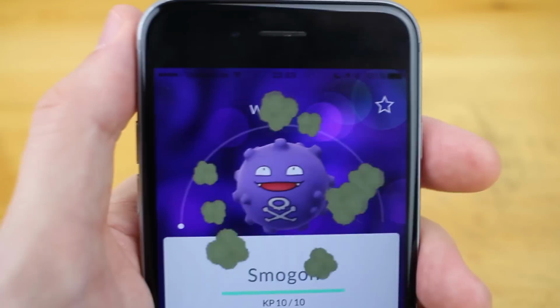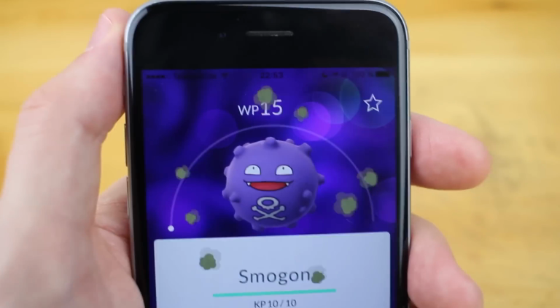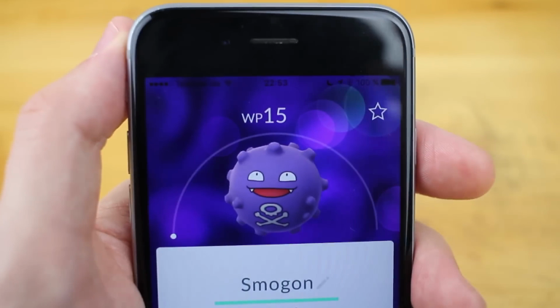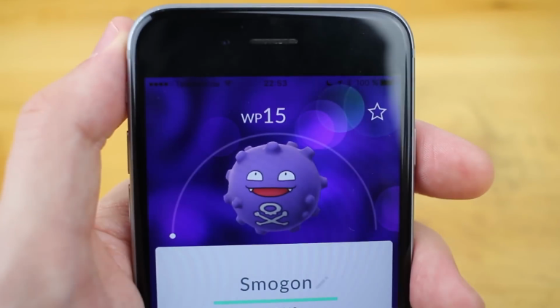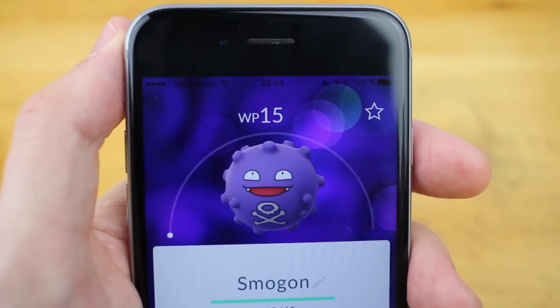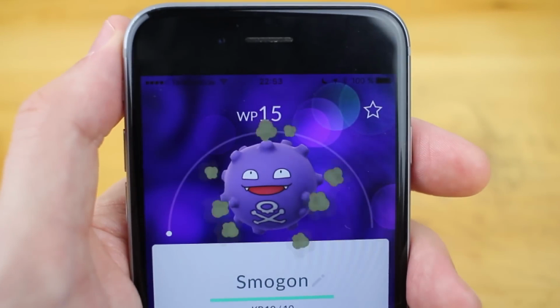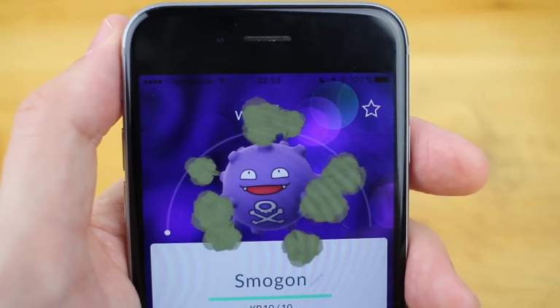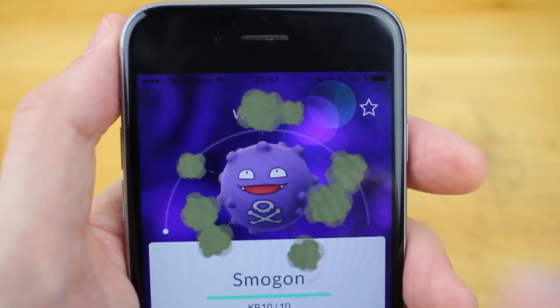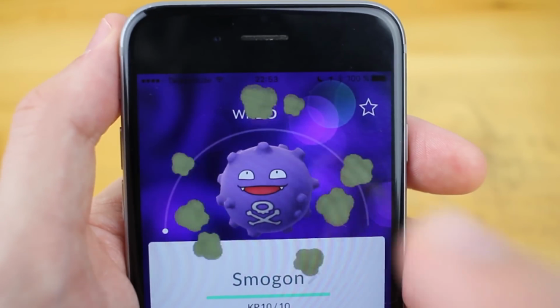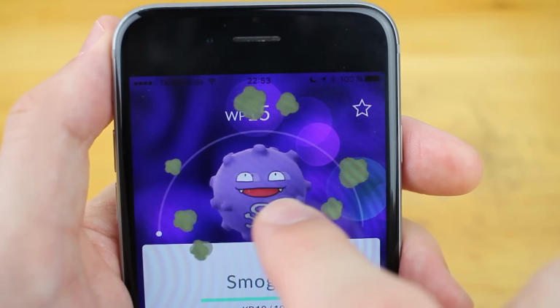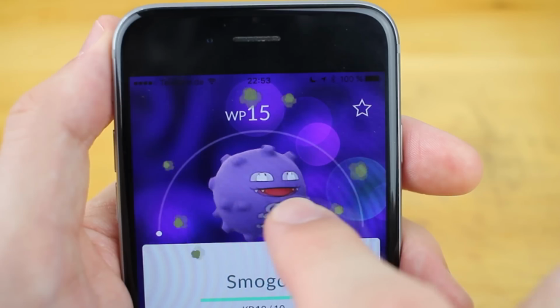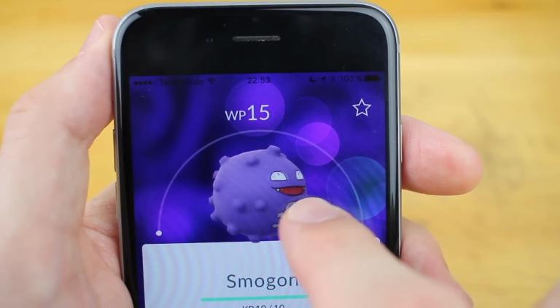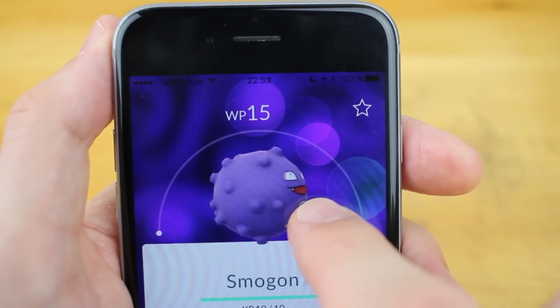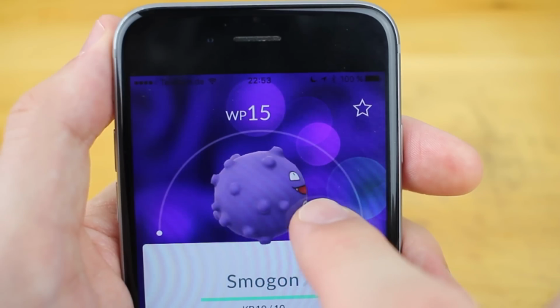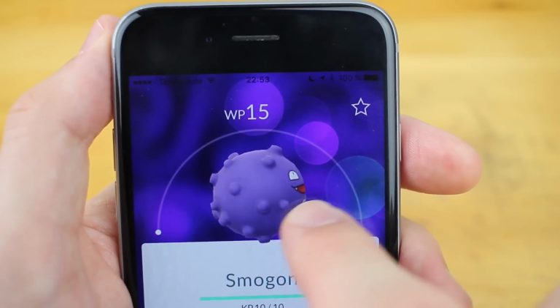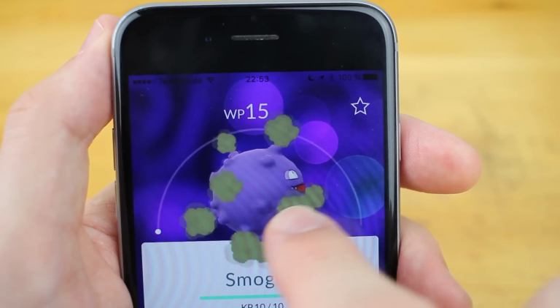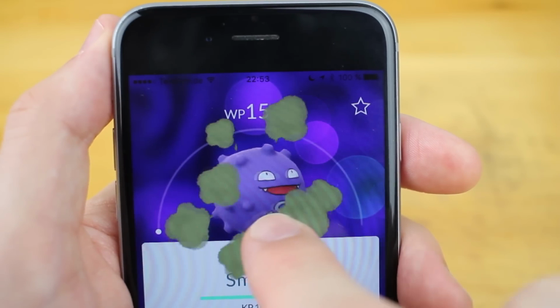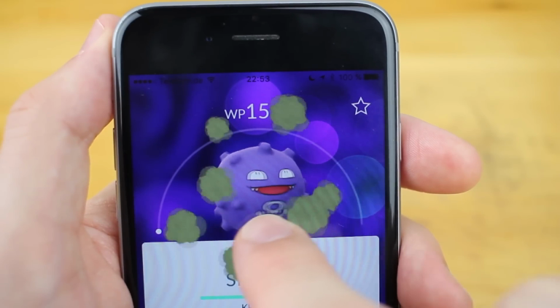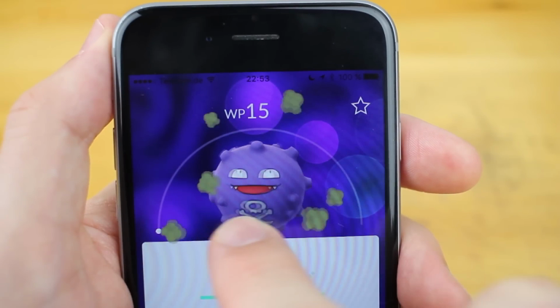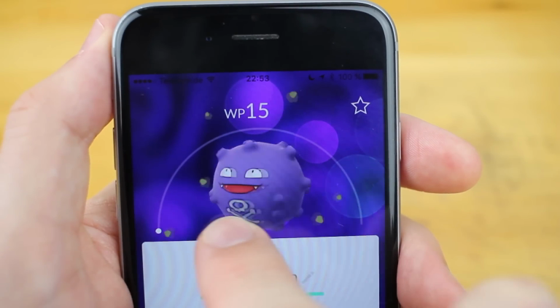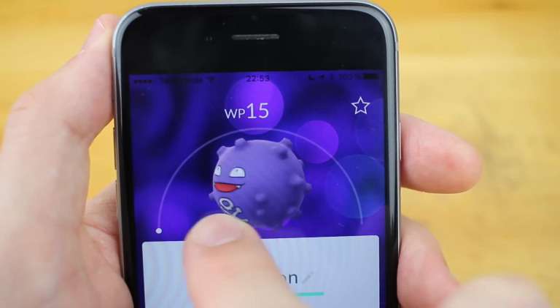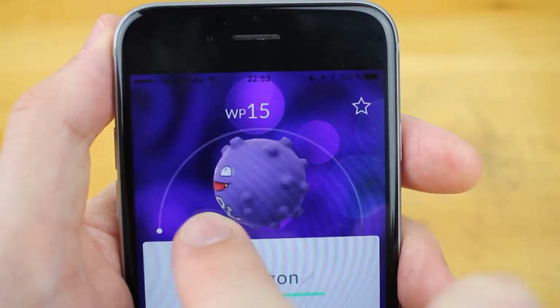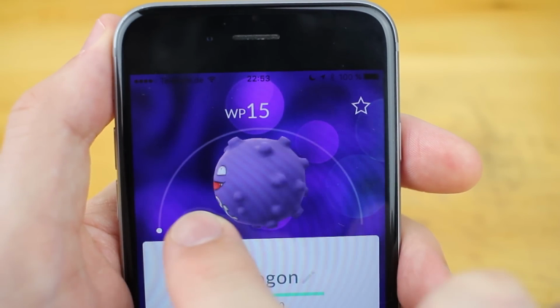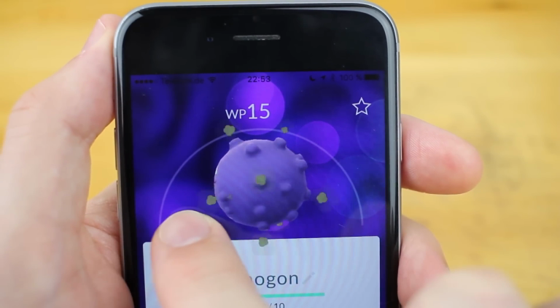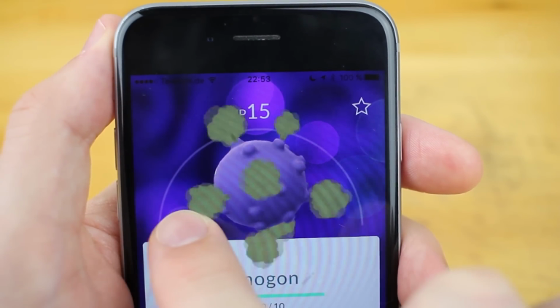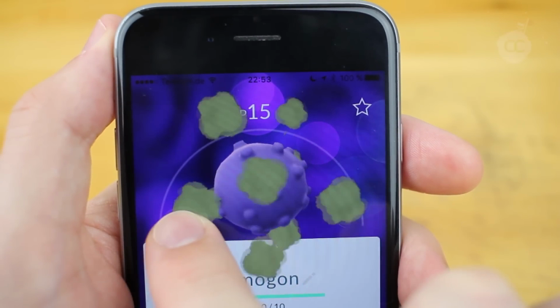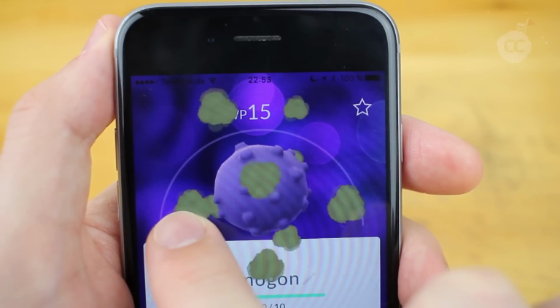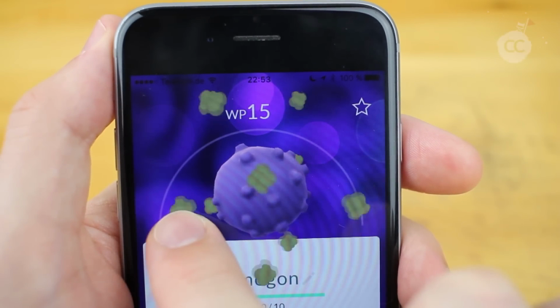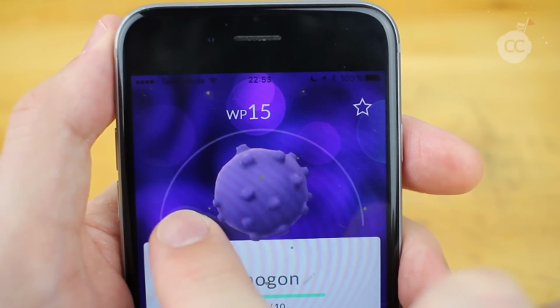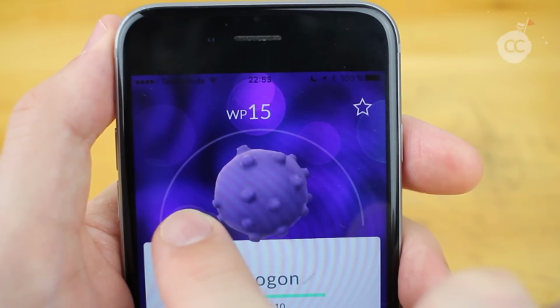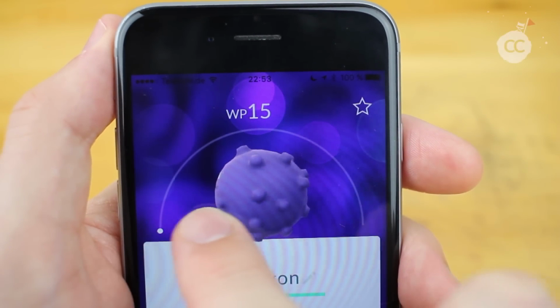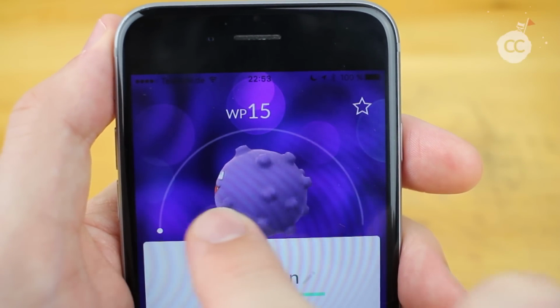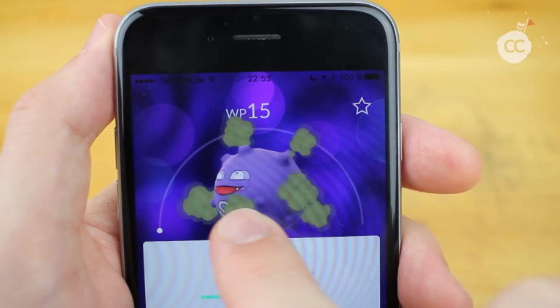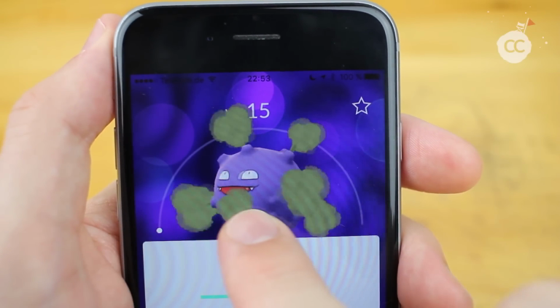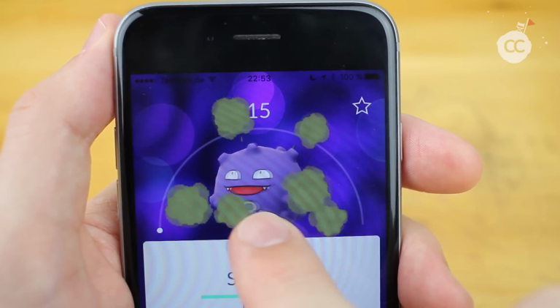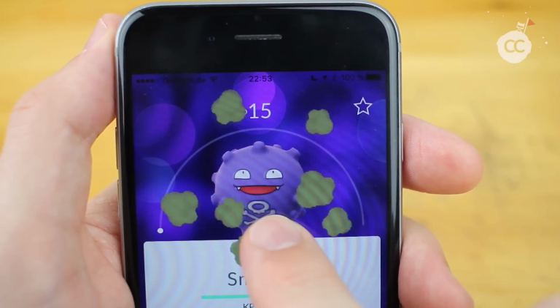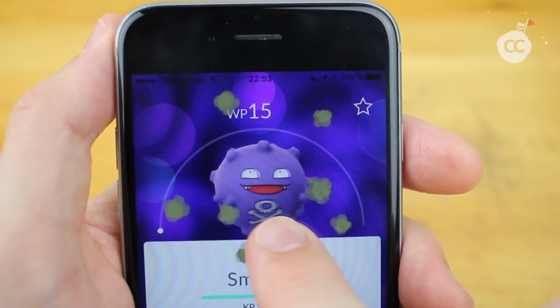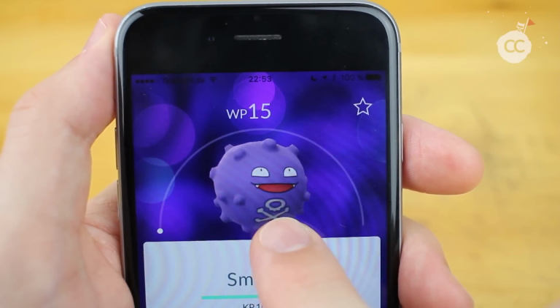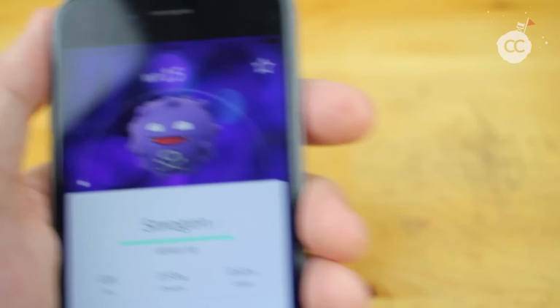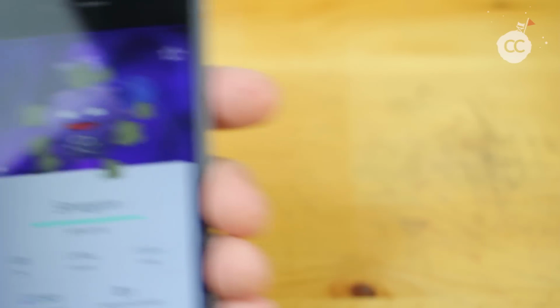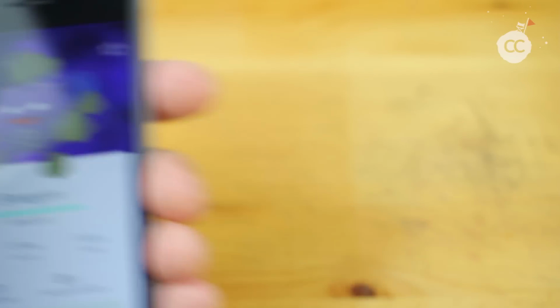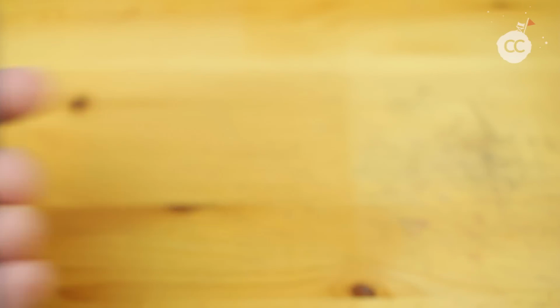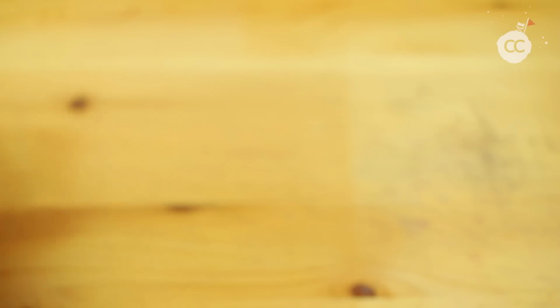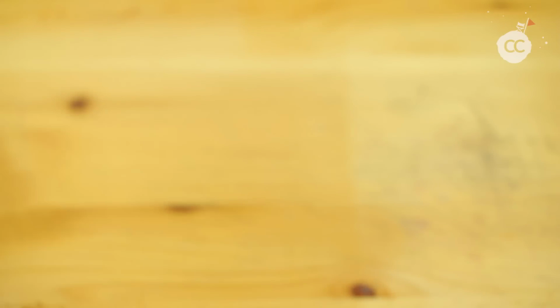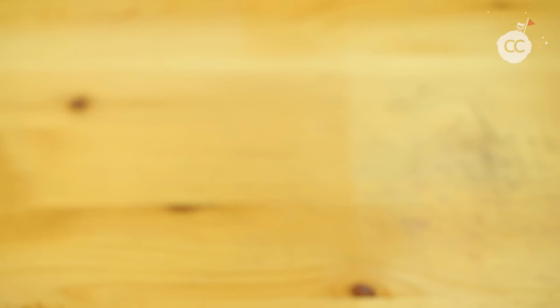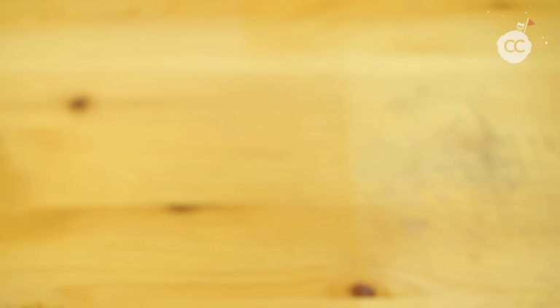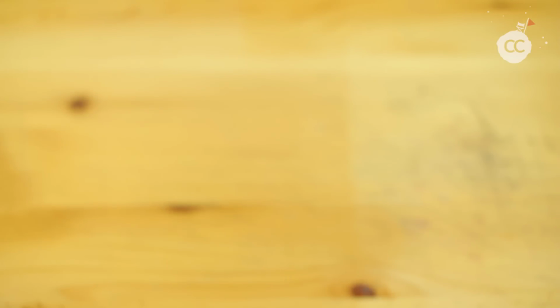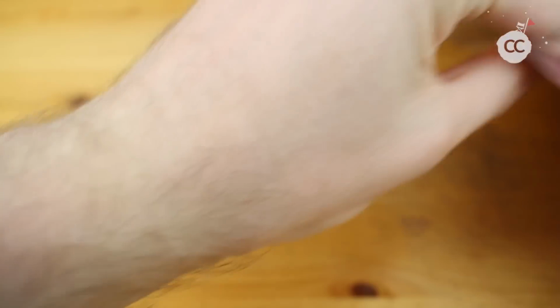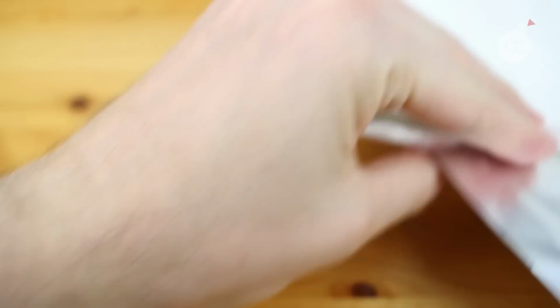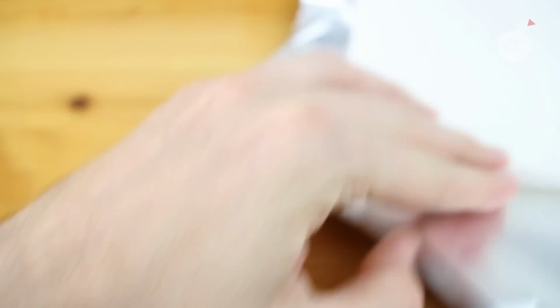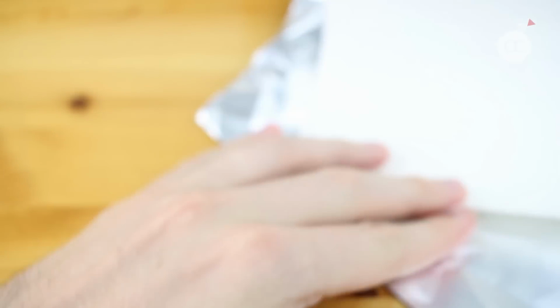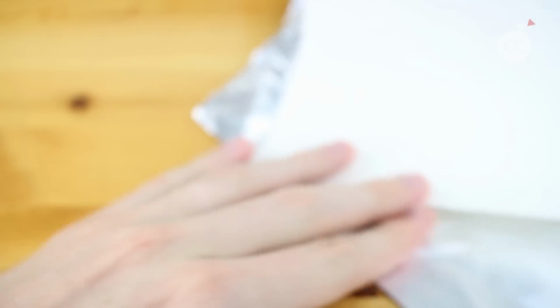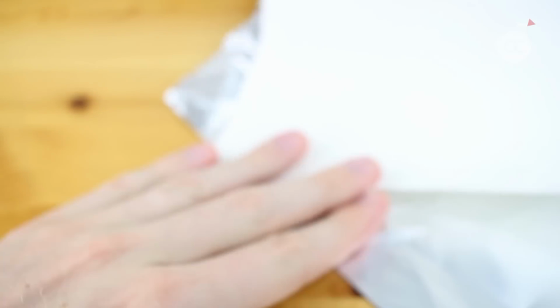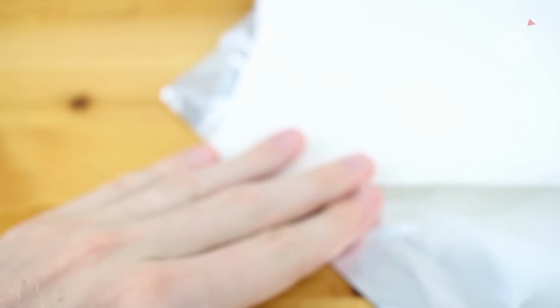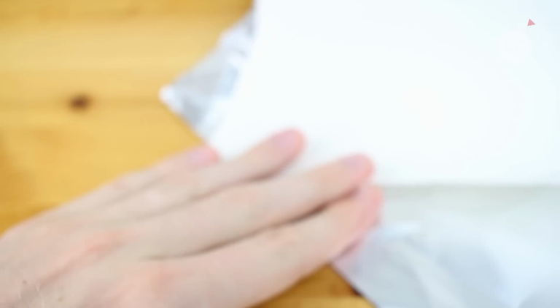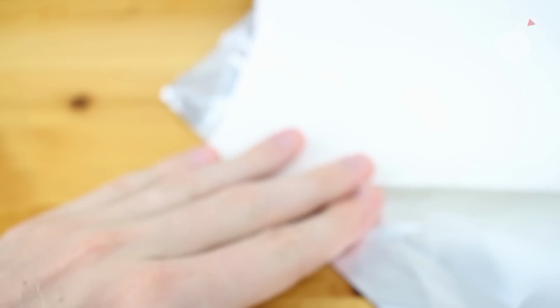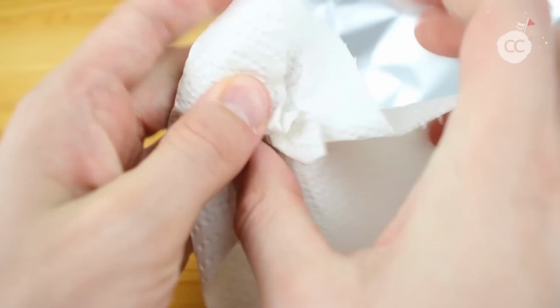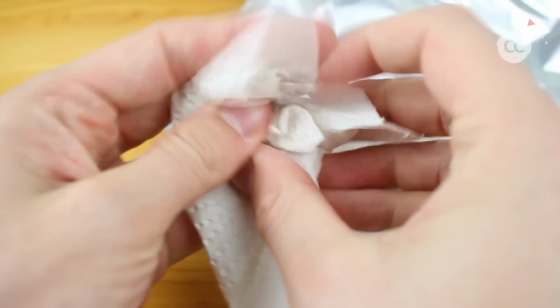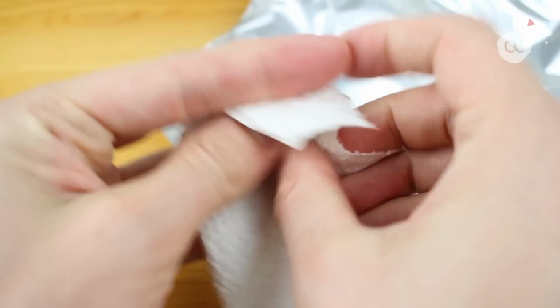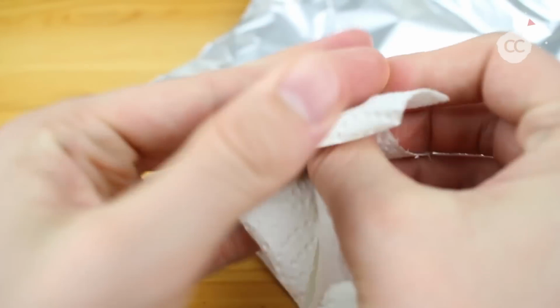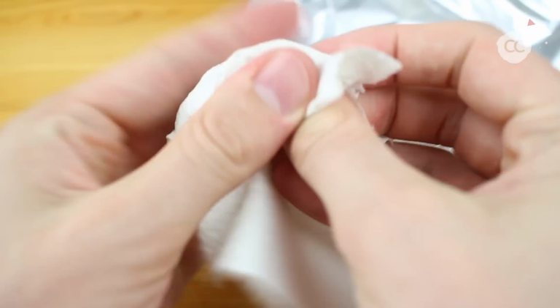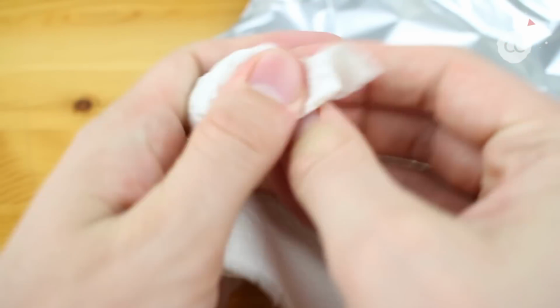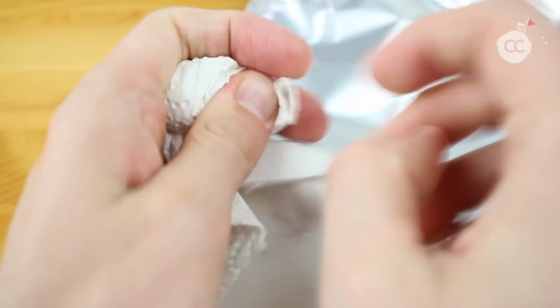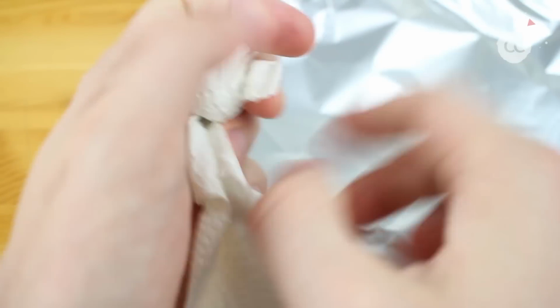This is the best picture I found of Koffing. I searched the internet, but Pokemon Go gave me the best visual.